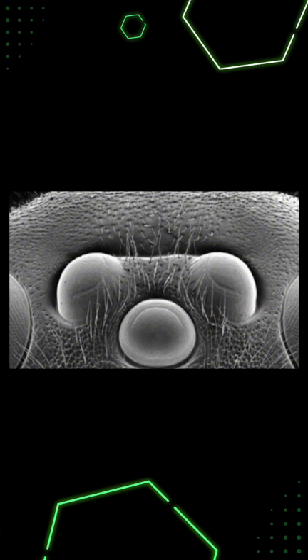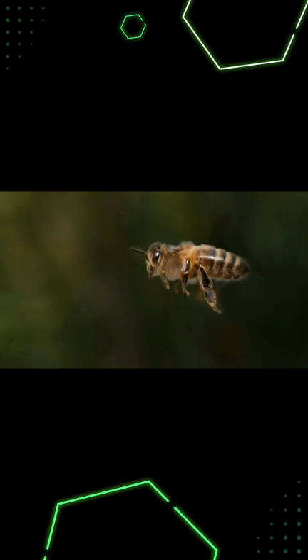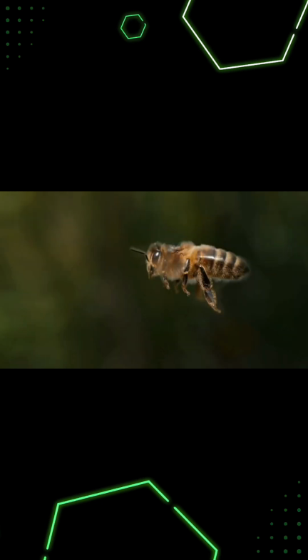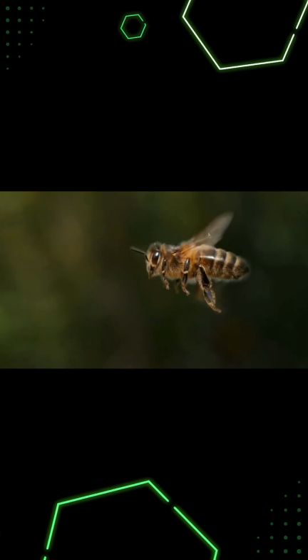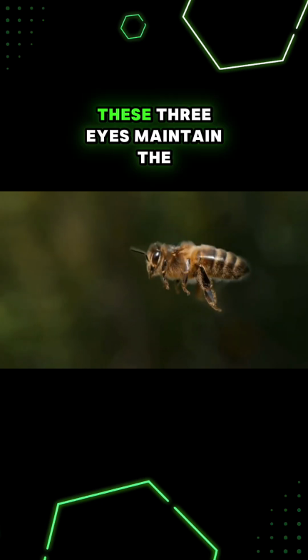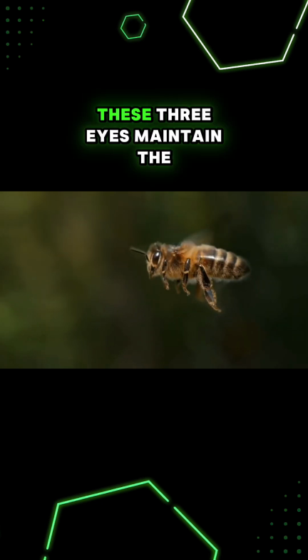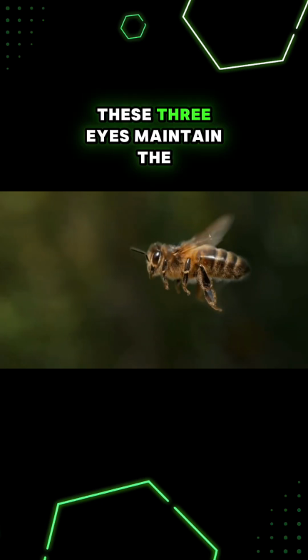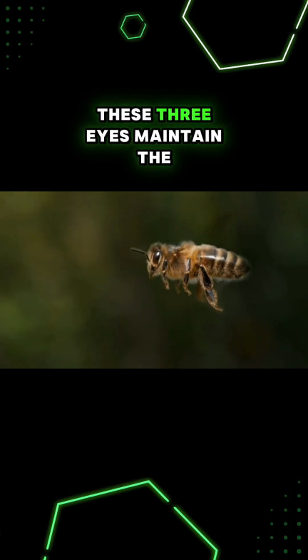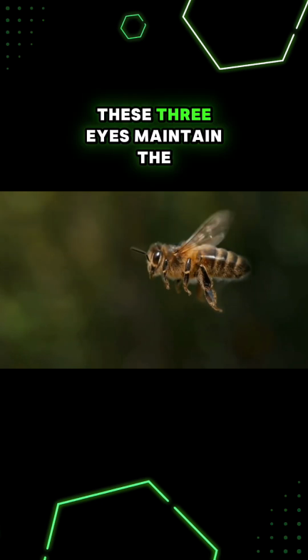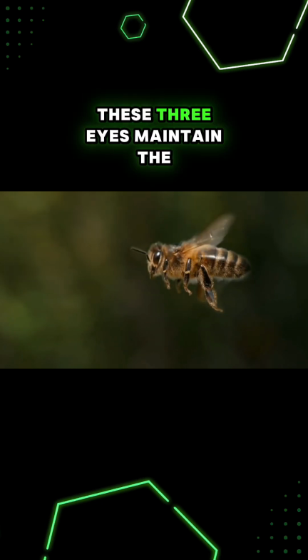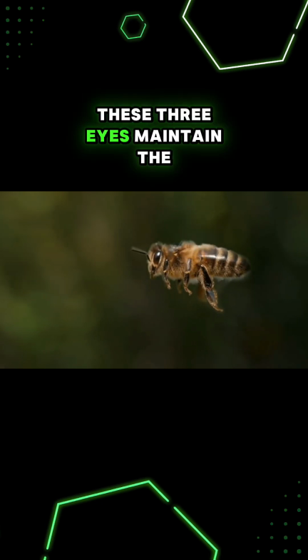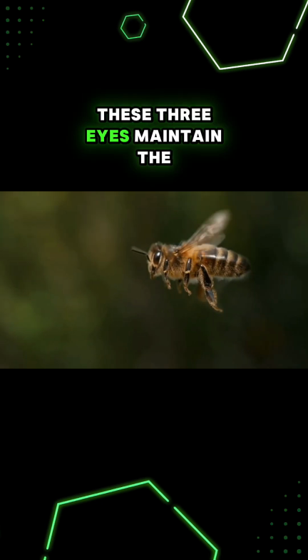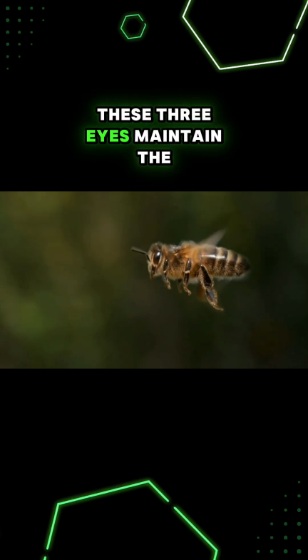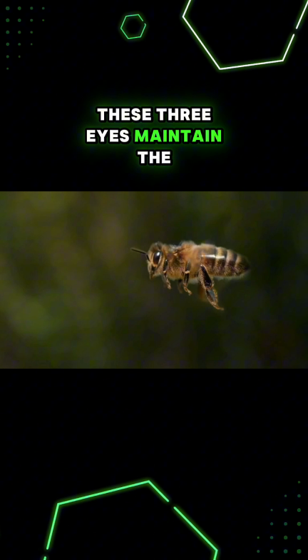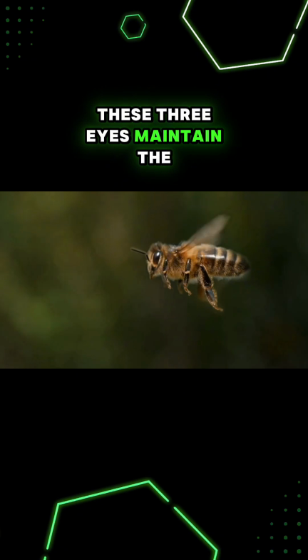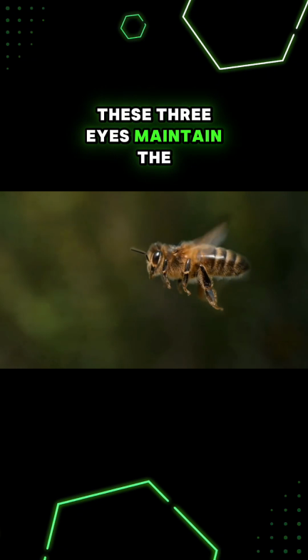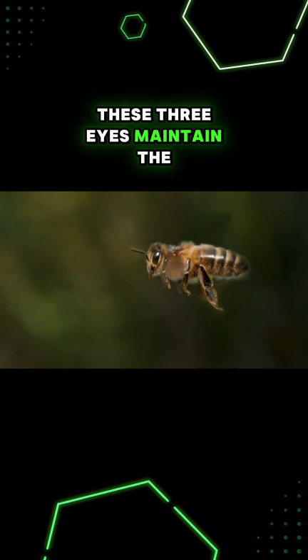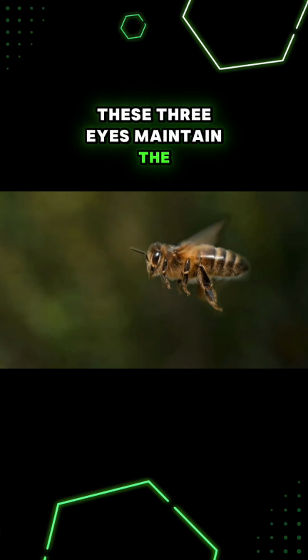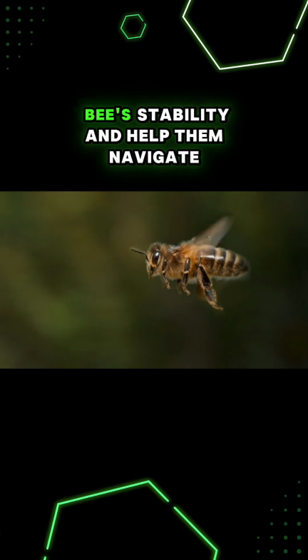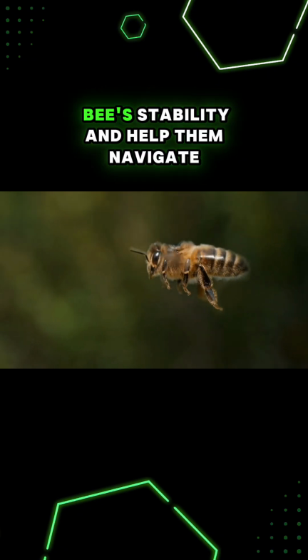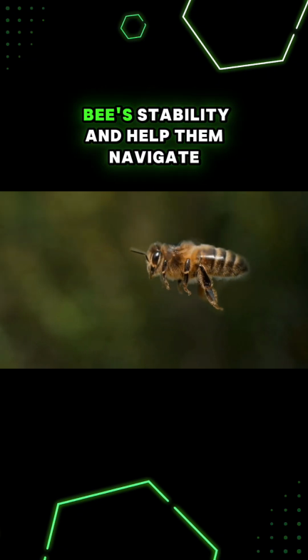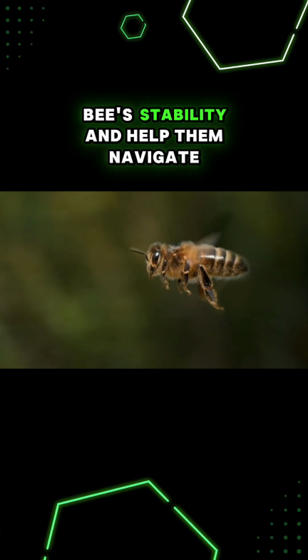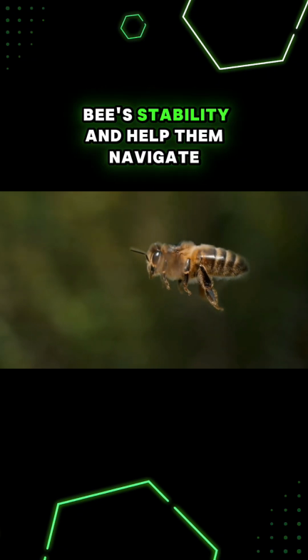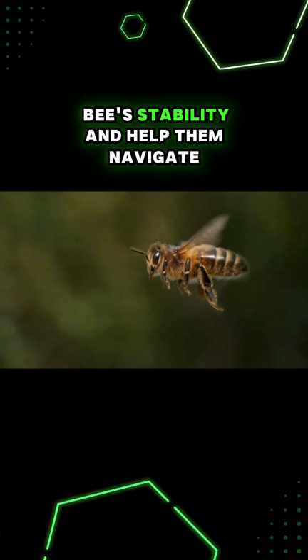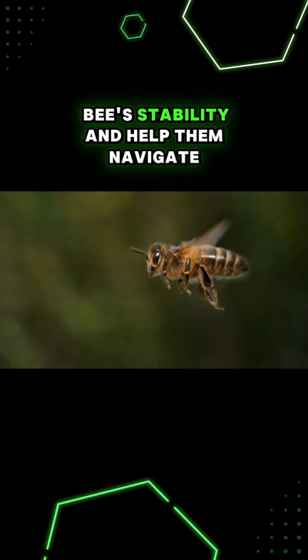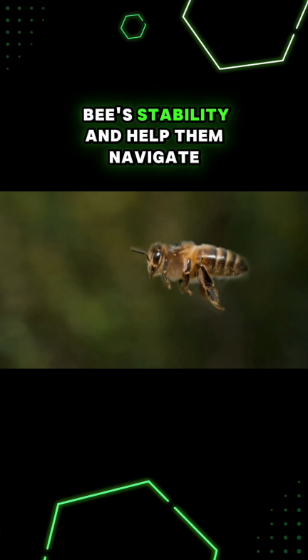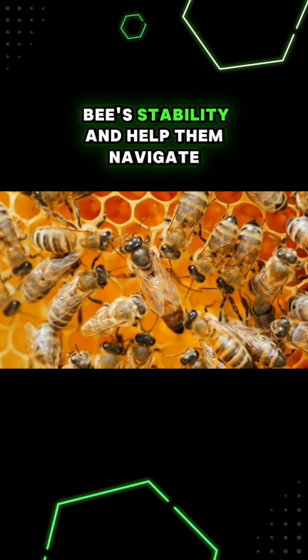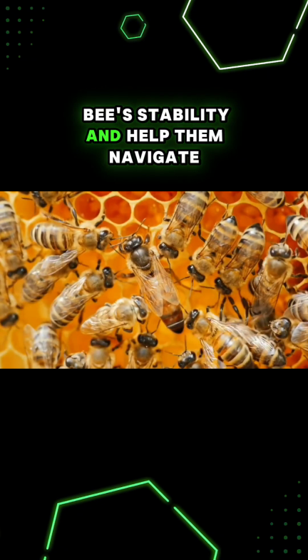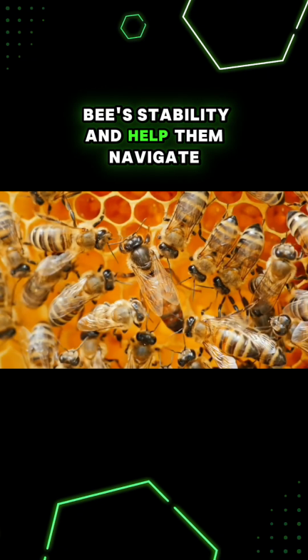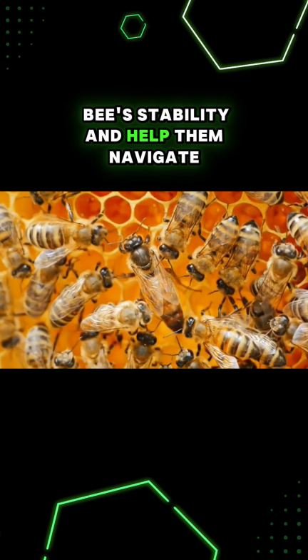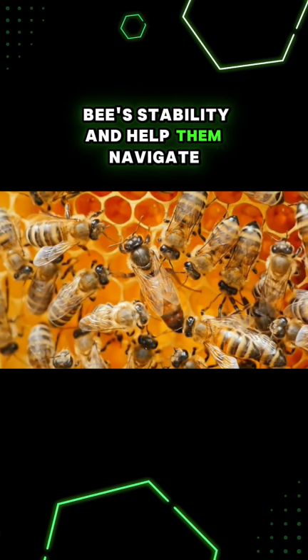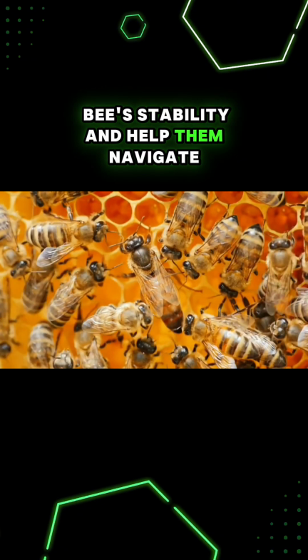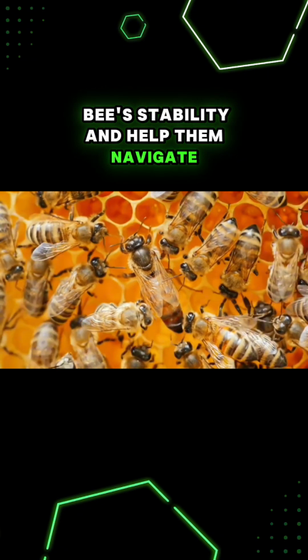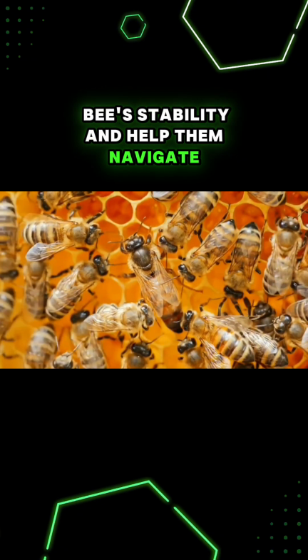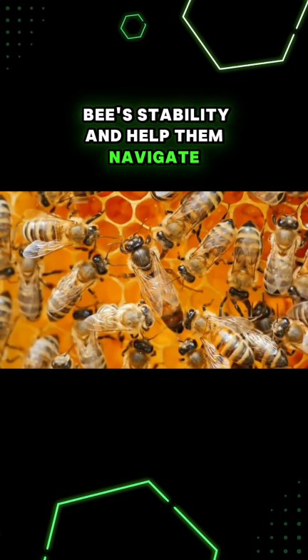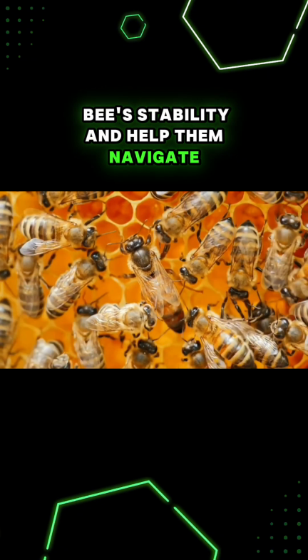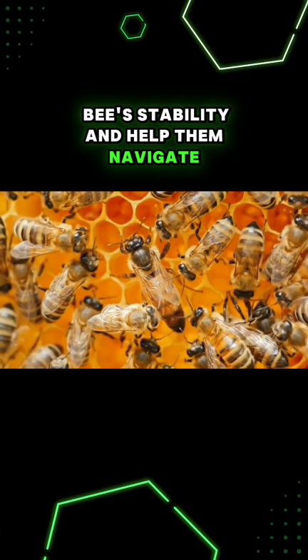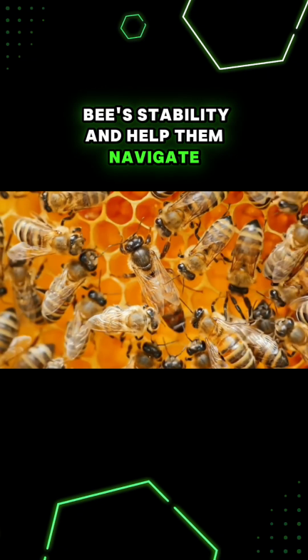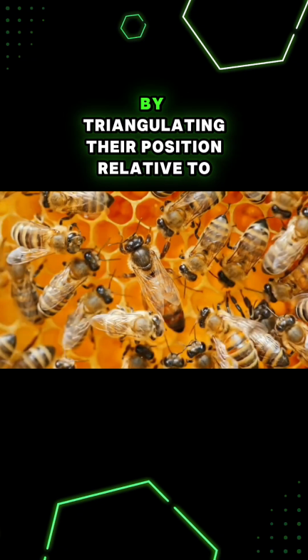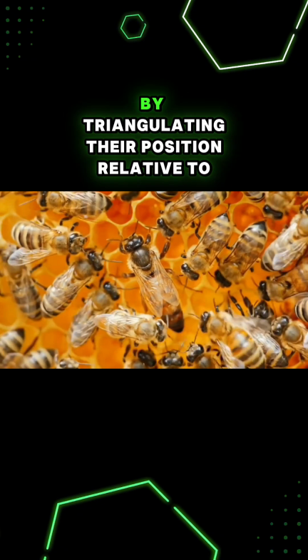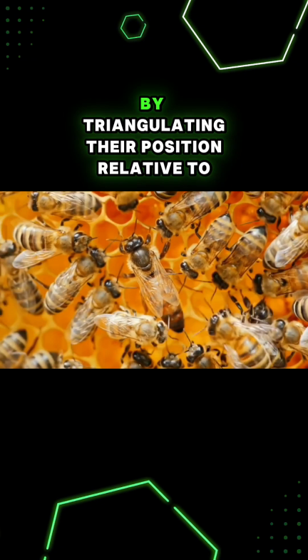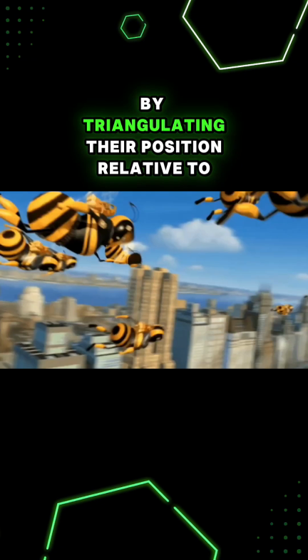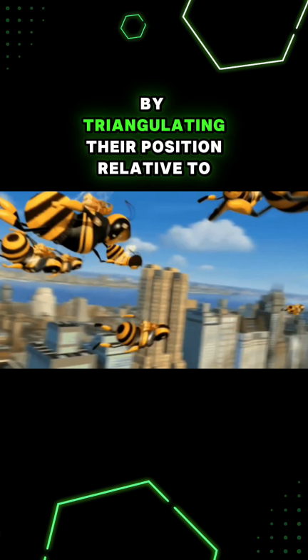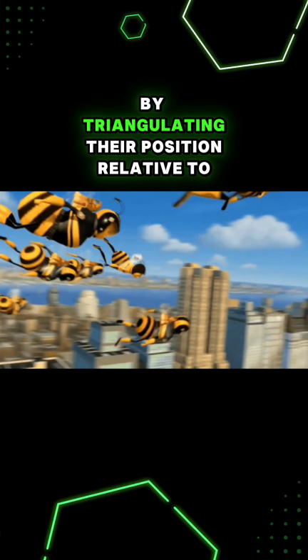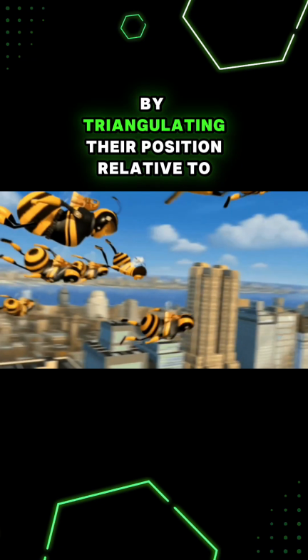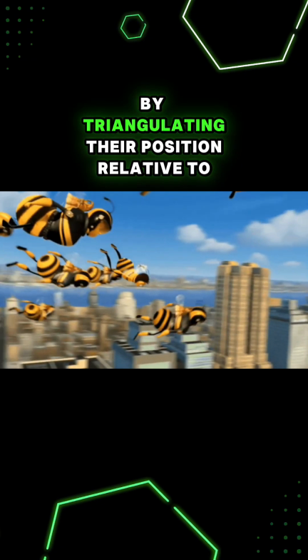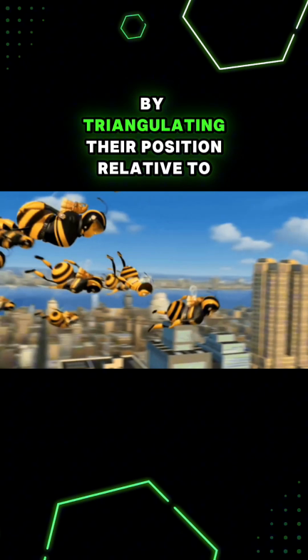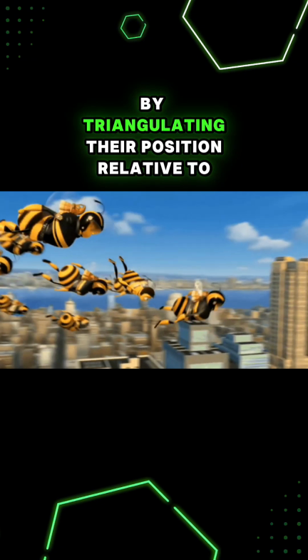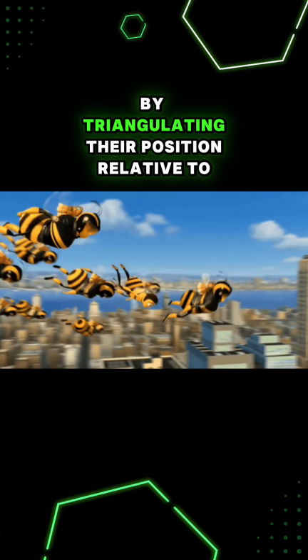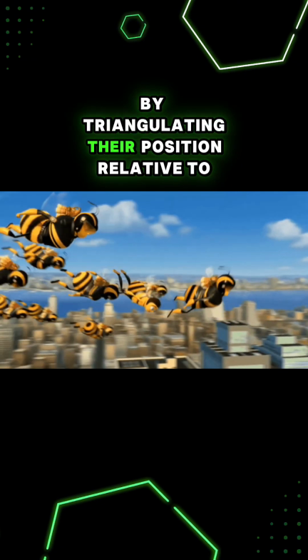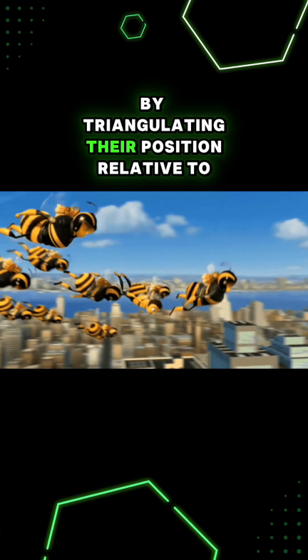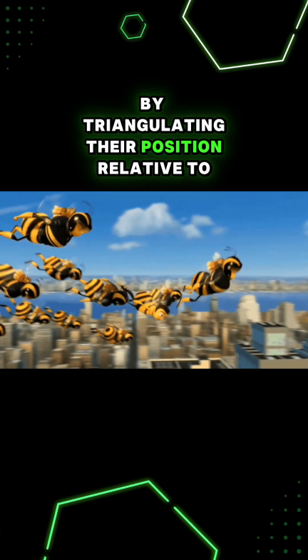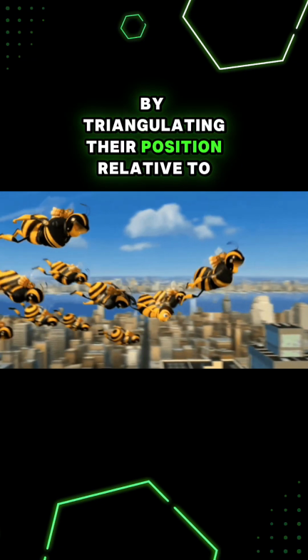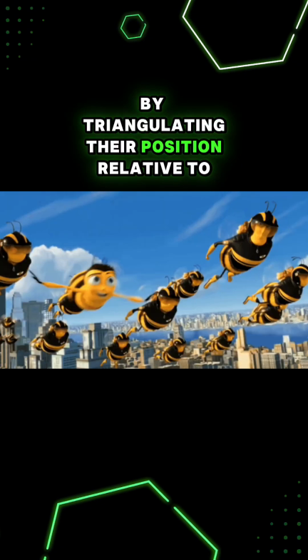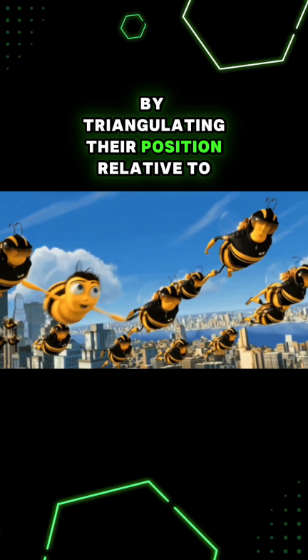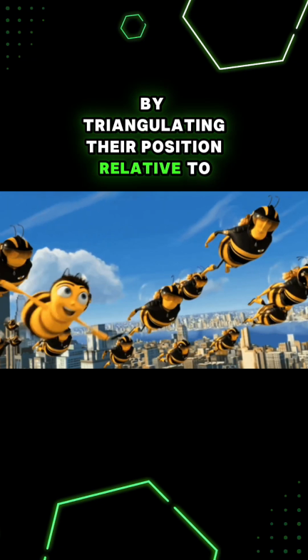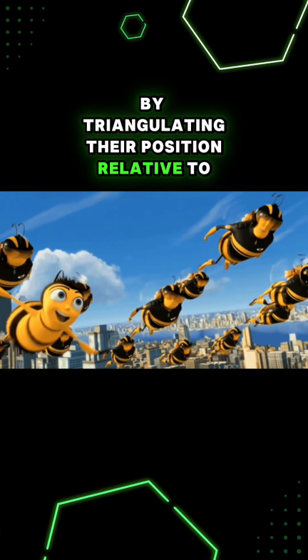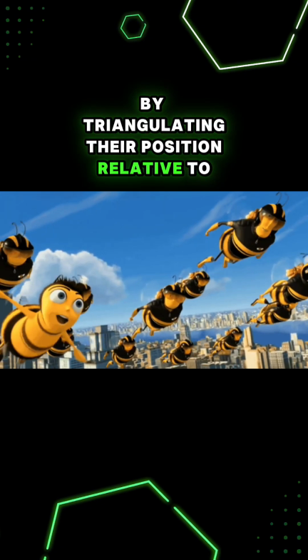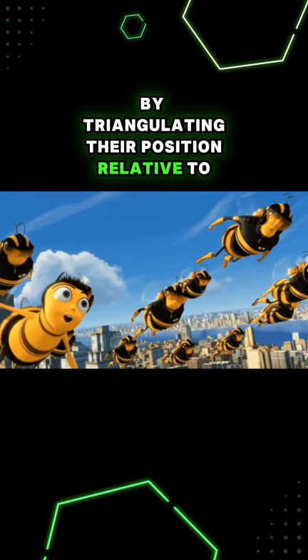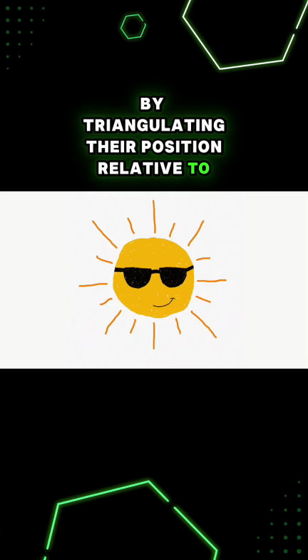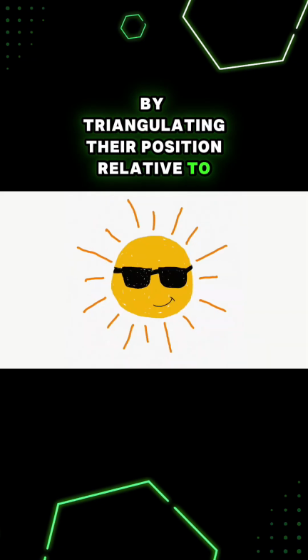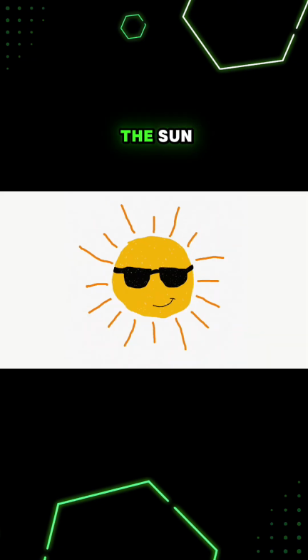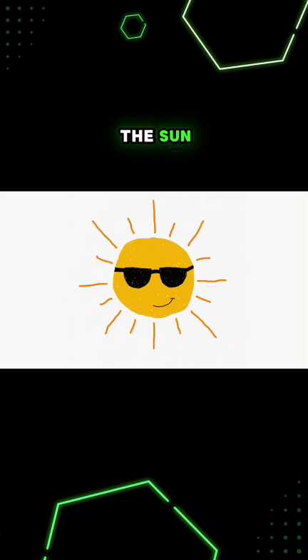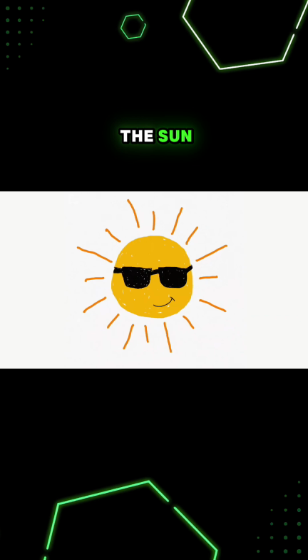These three eyes maintain the bees' stability and help them navigate by triangulating their position relative to the sun.